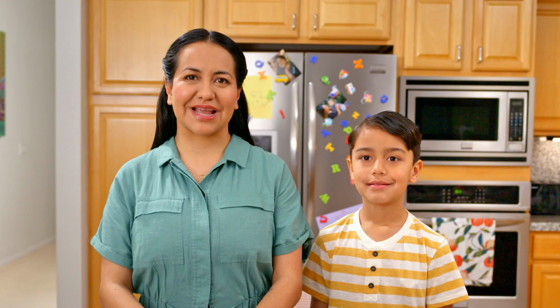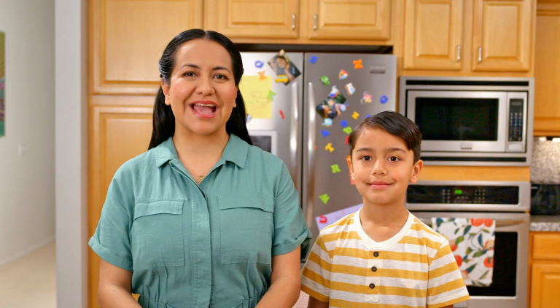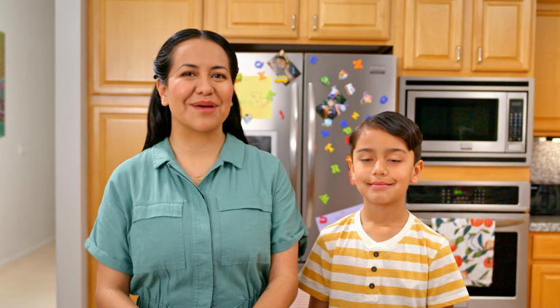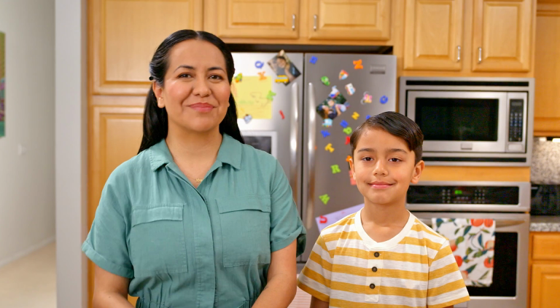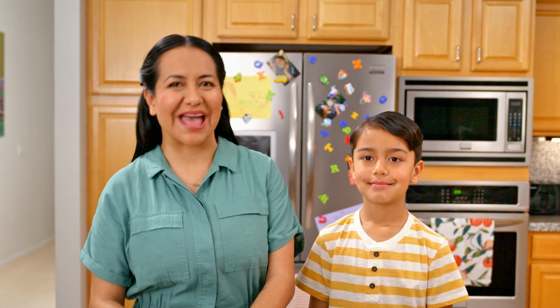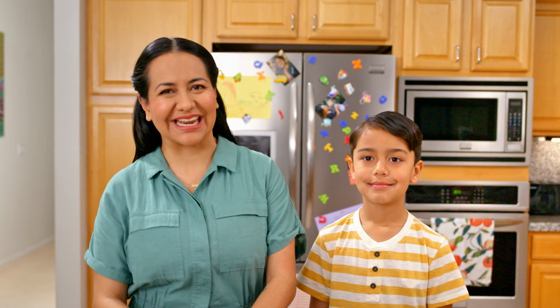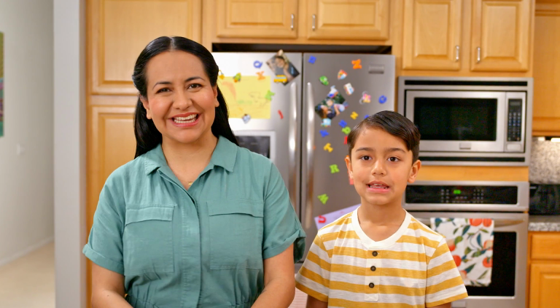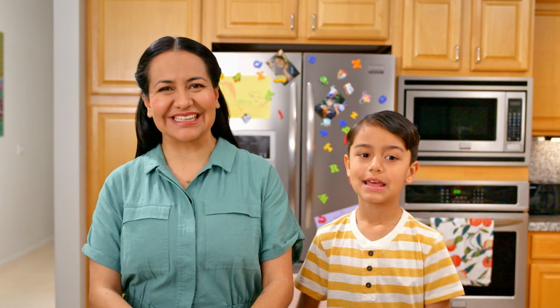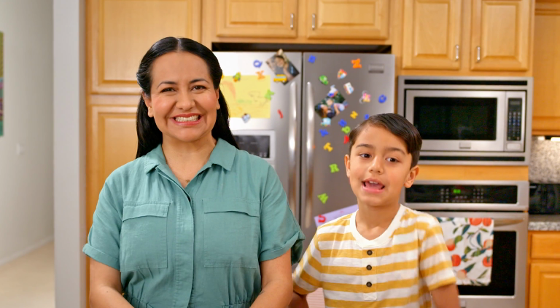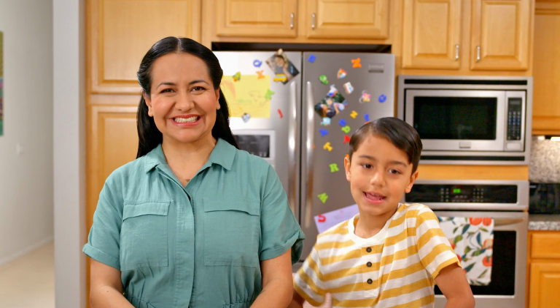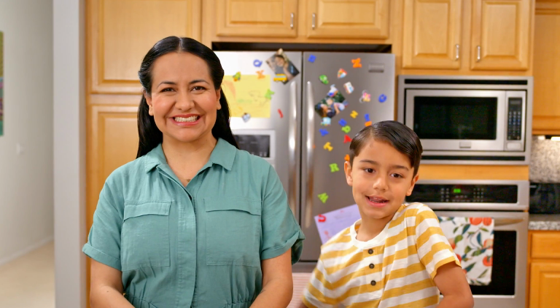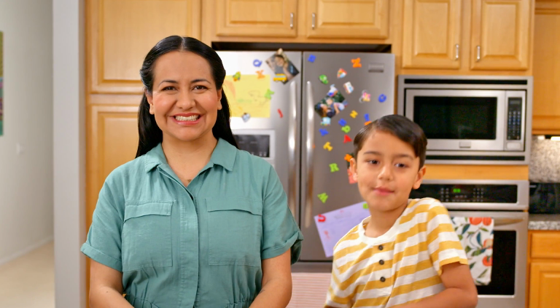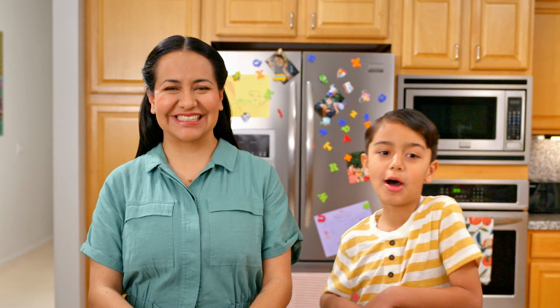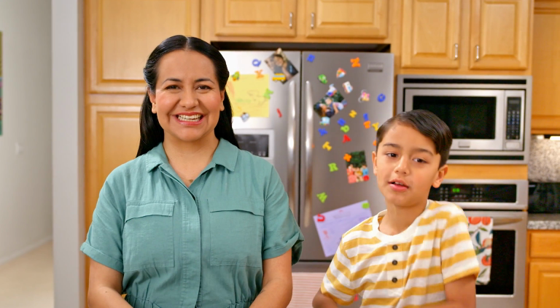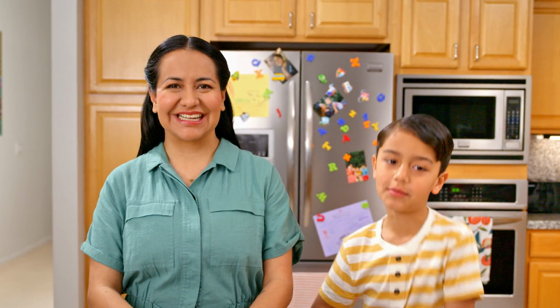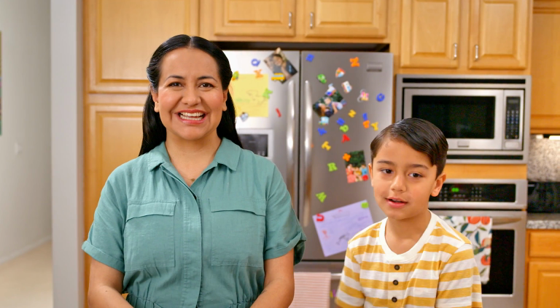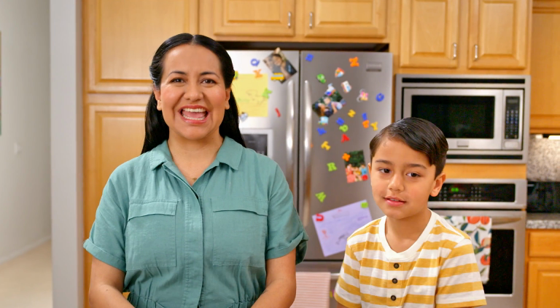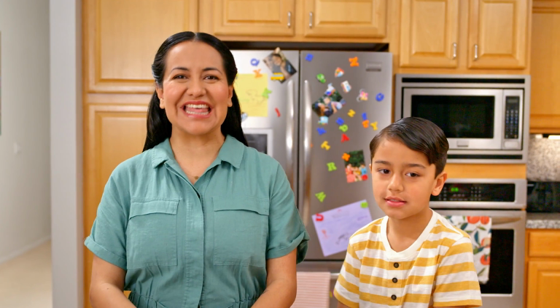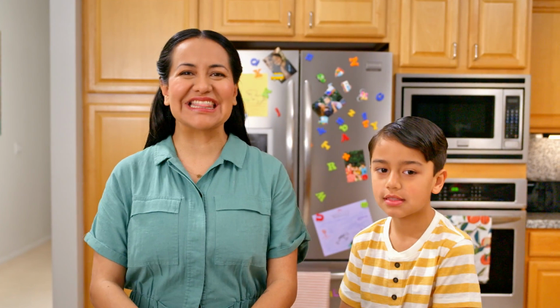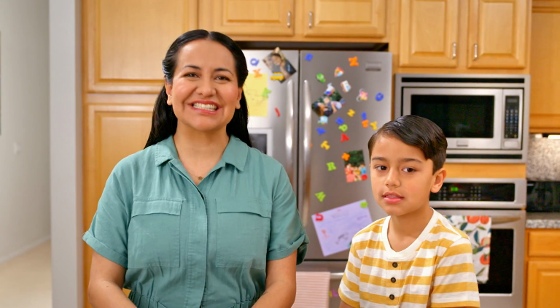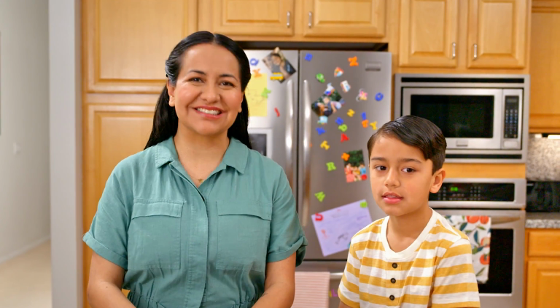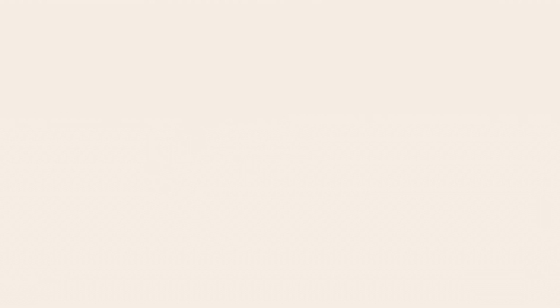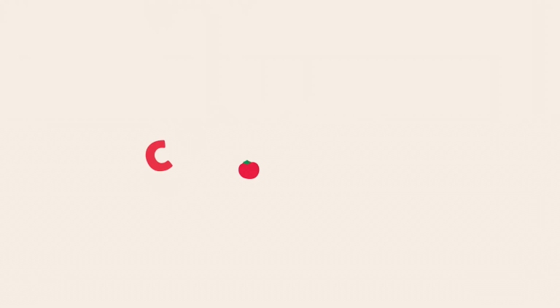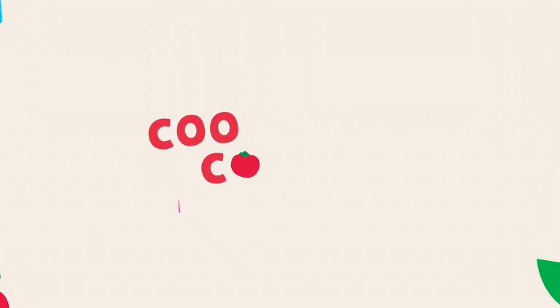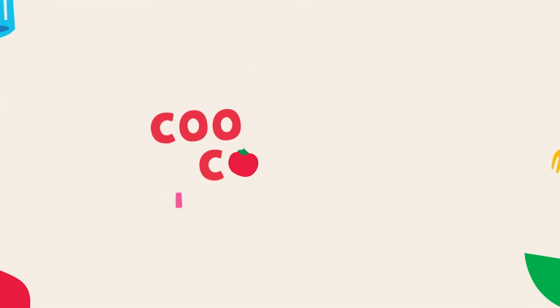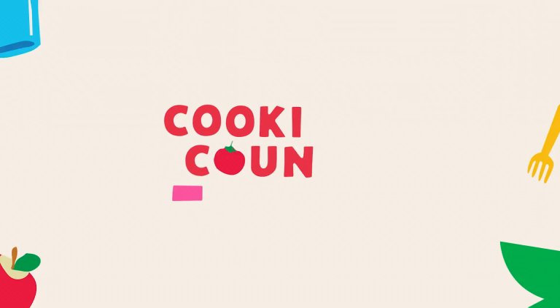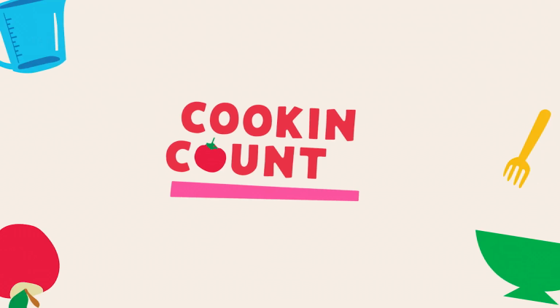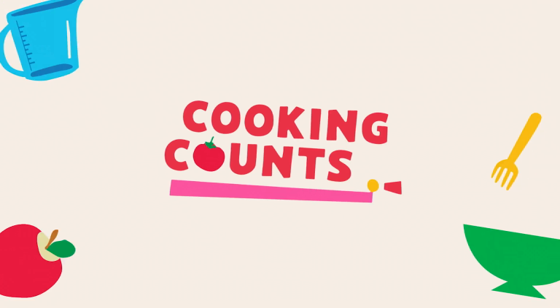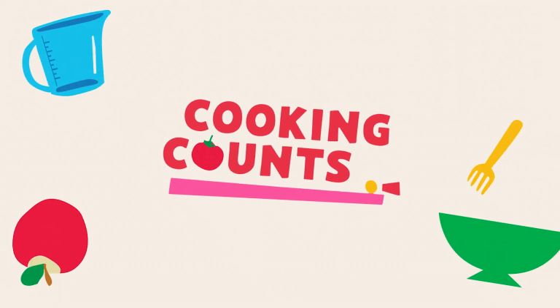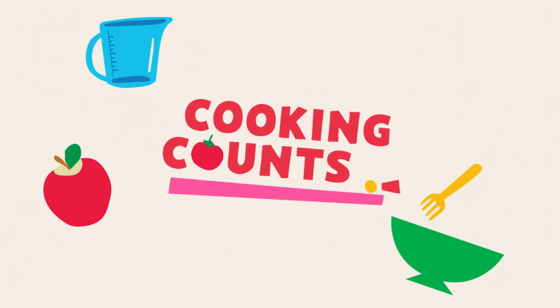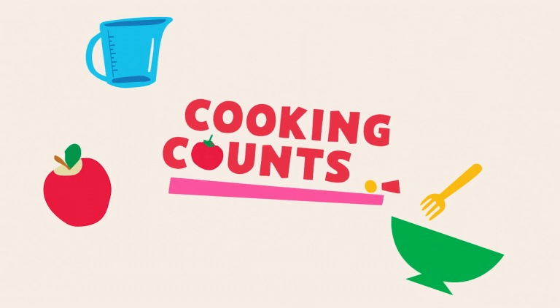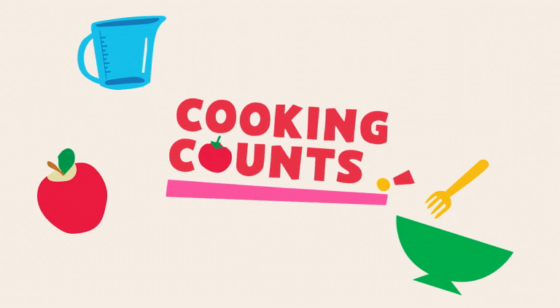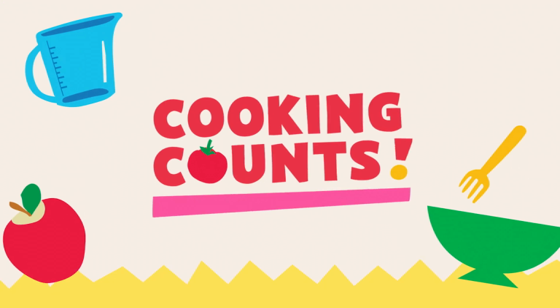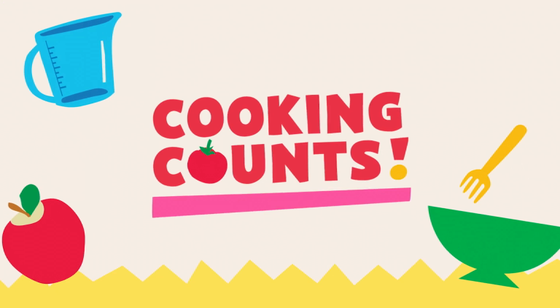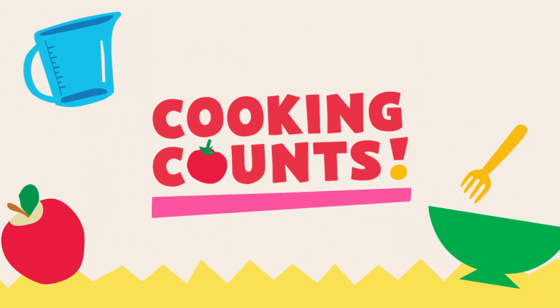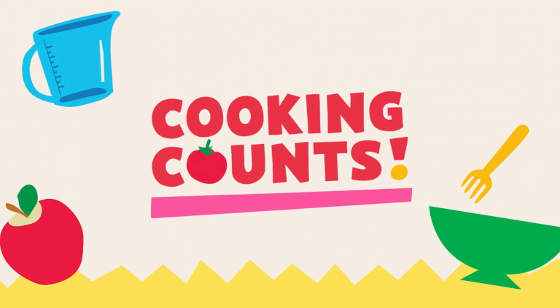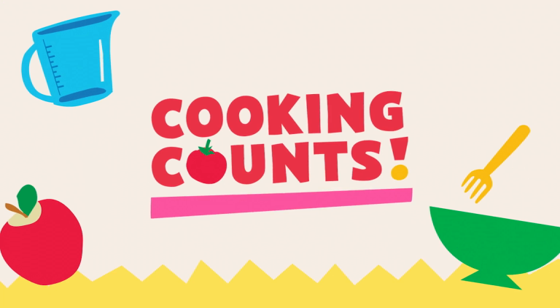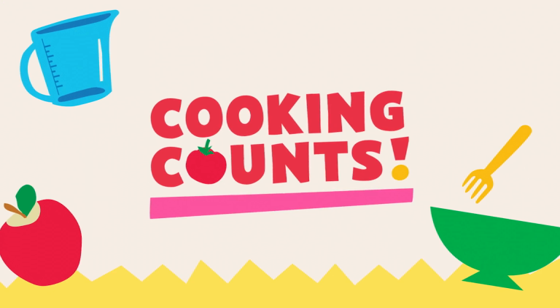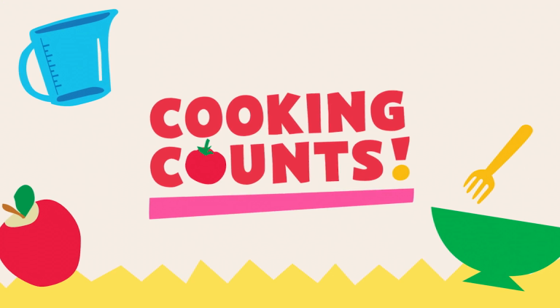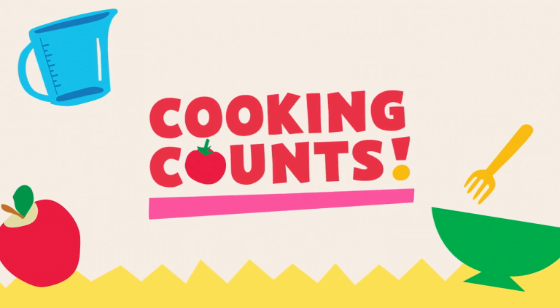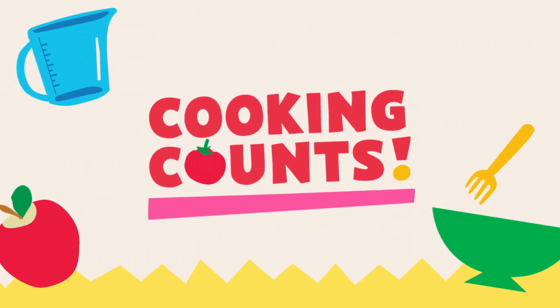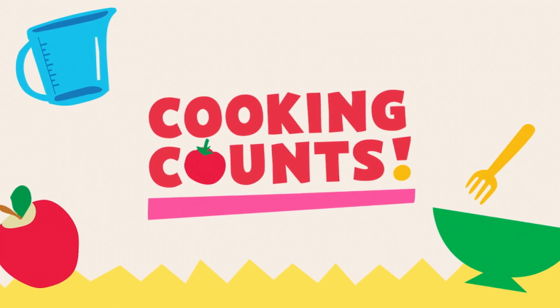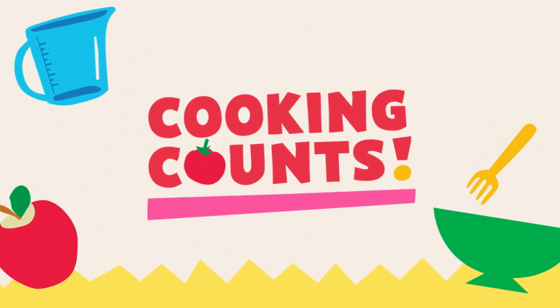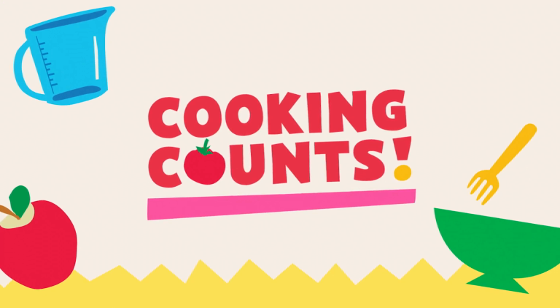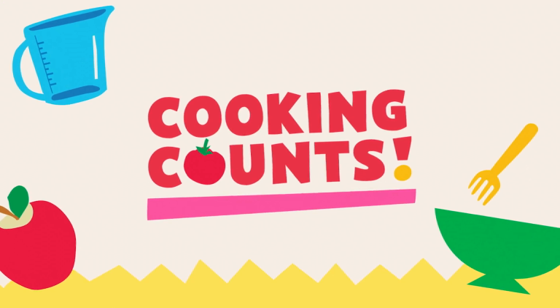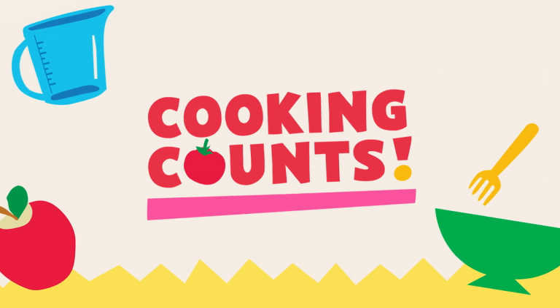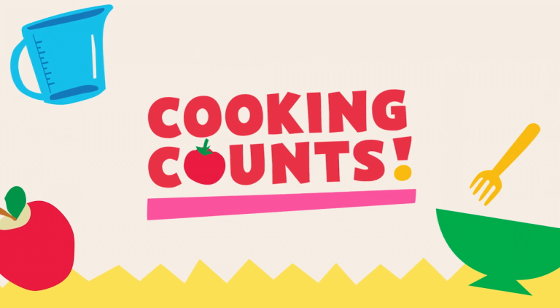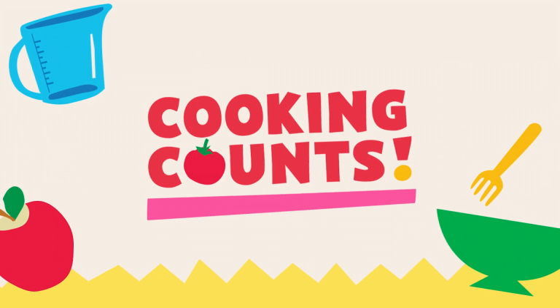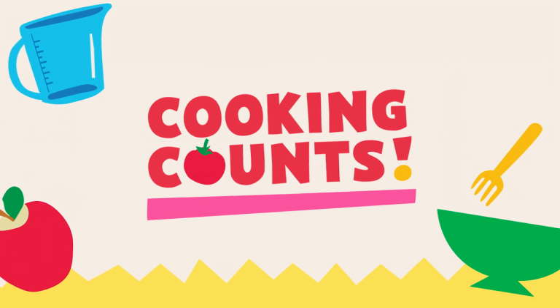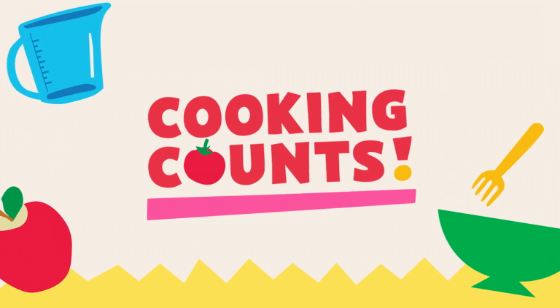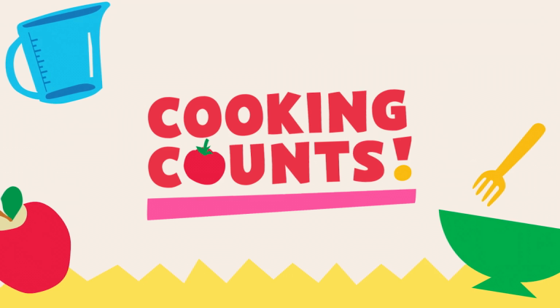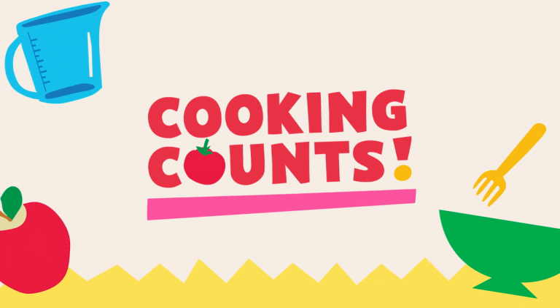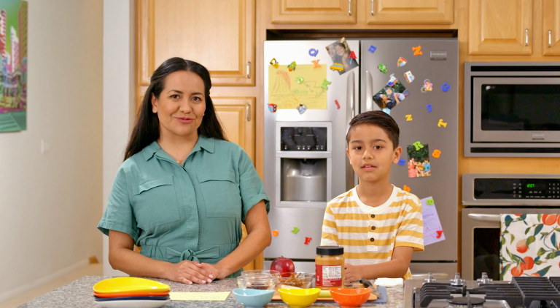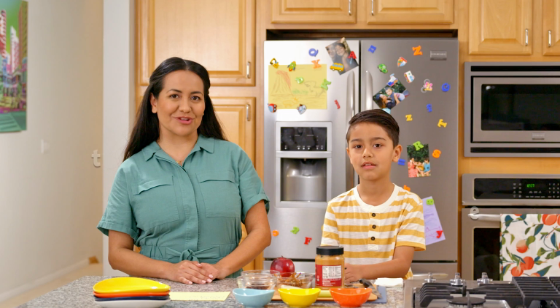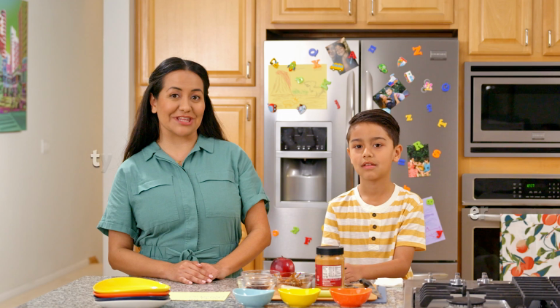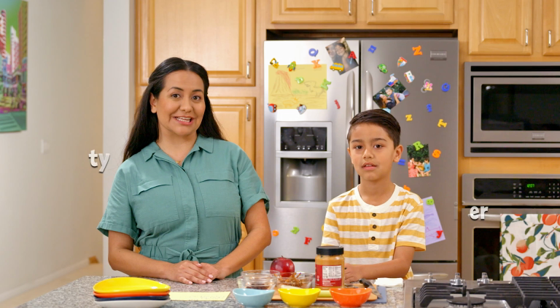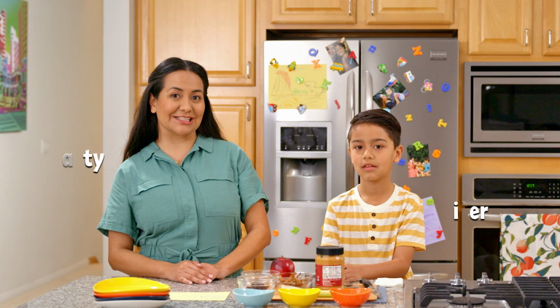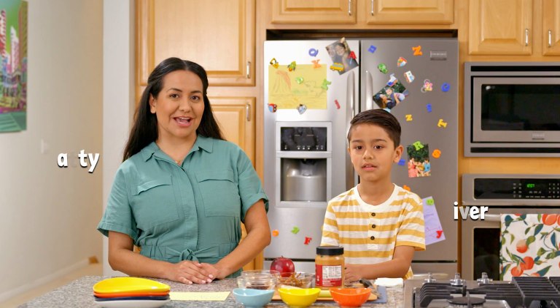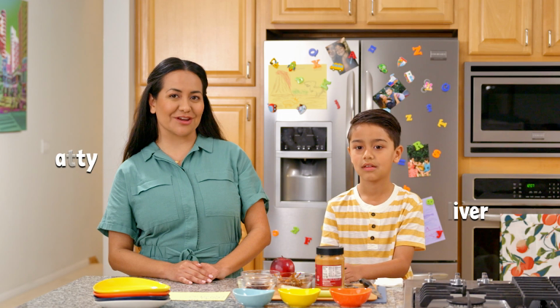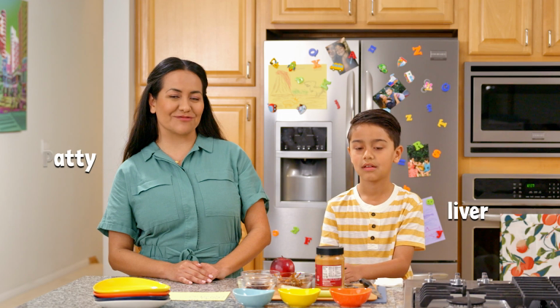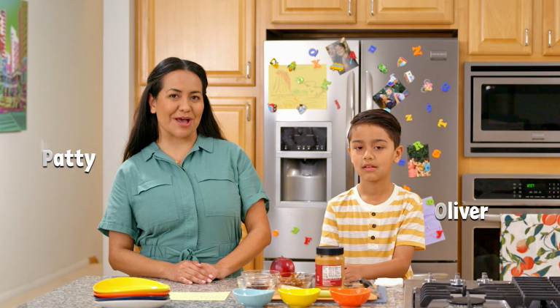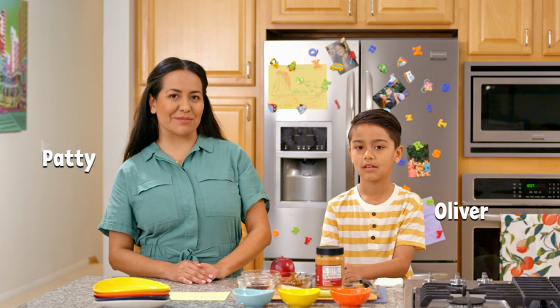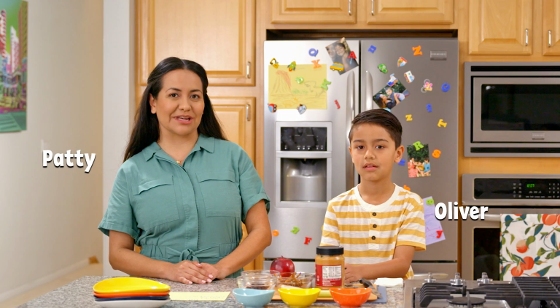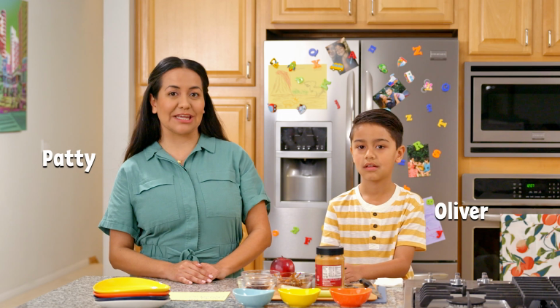Hi, I'm Patti. And I'm Oliver. And this is... Cooking Counts! A mathy cooking show for the entire family.